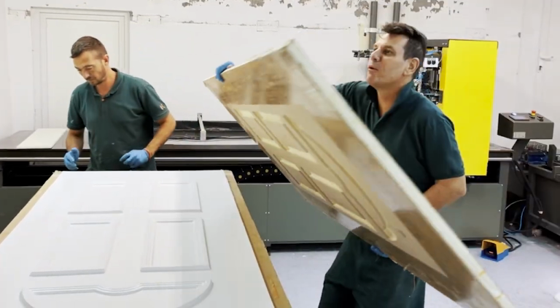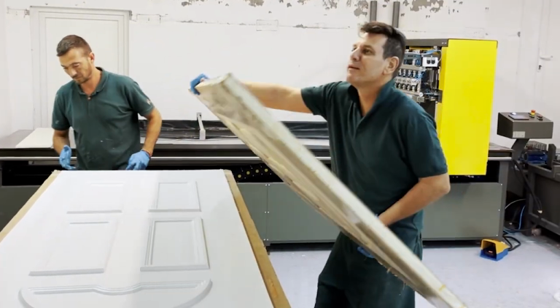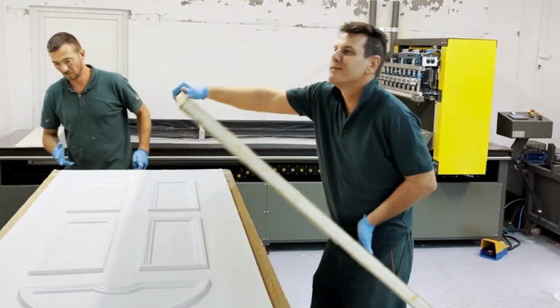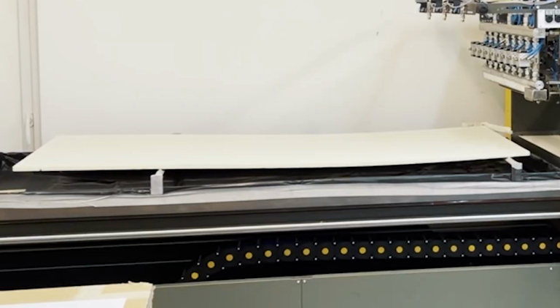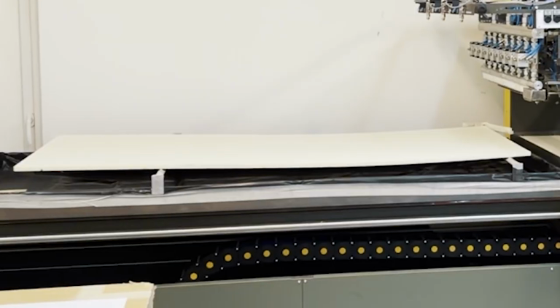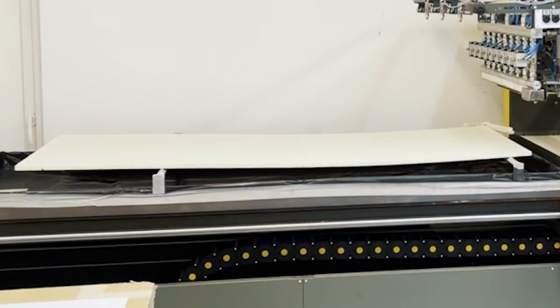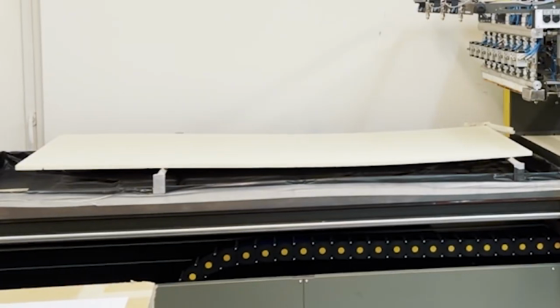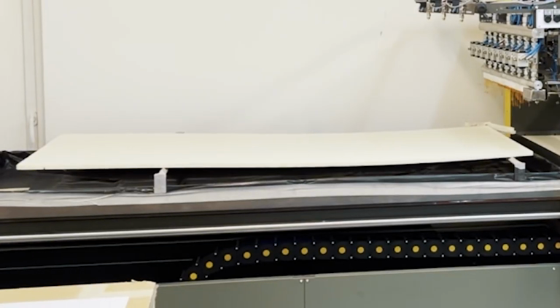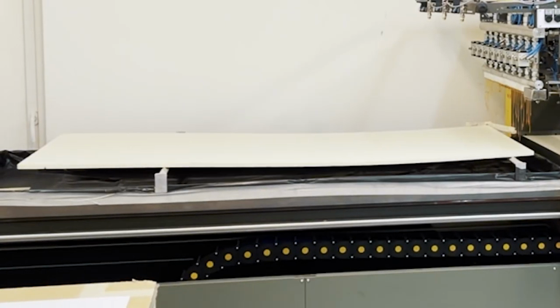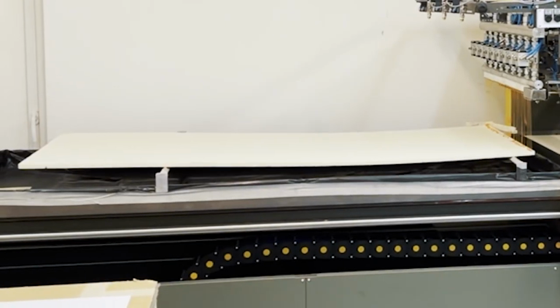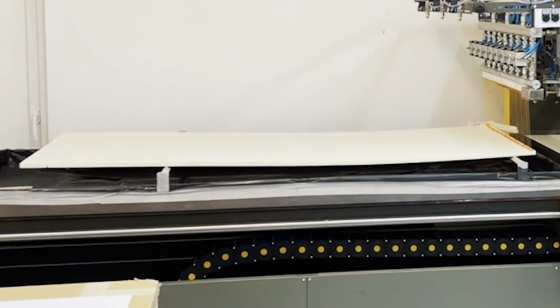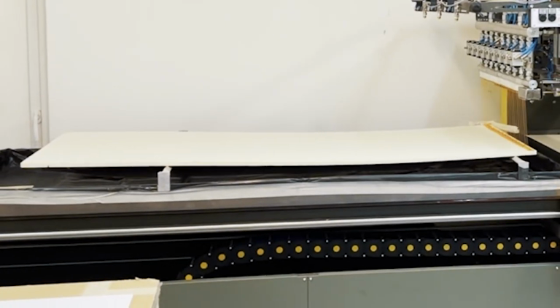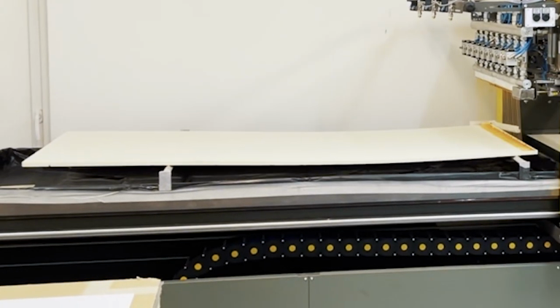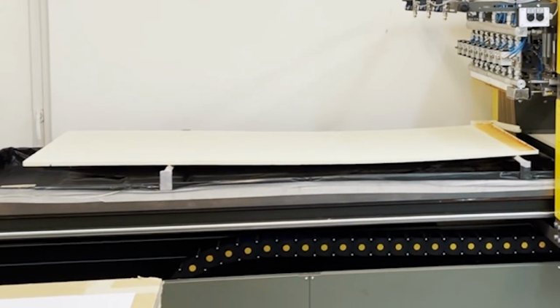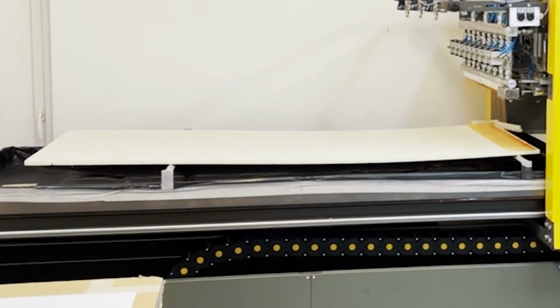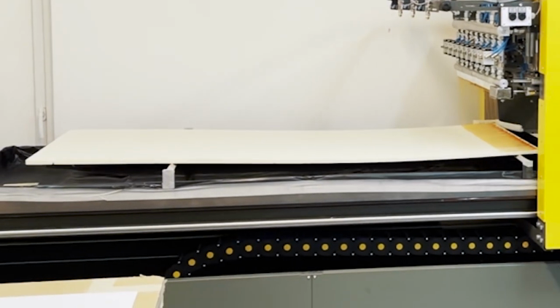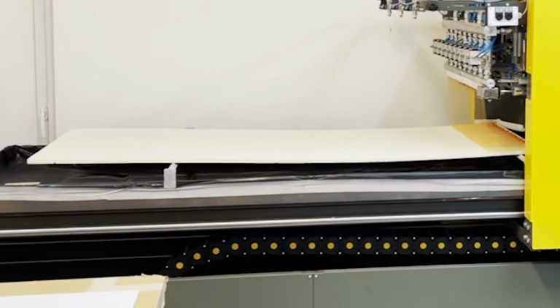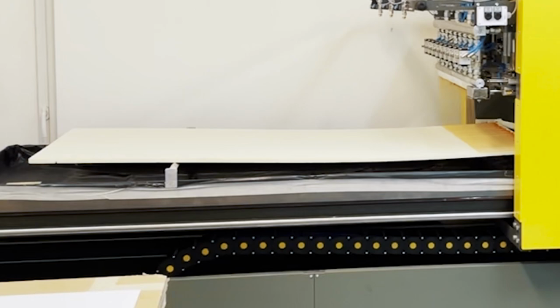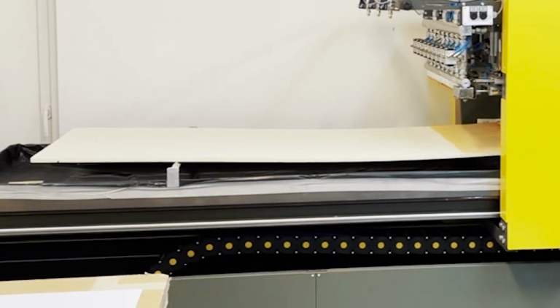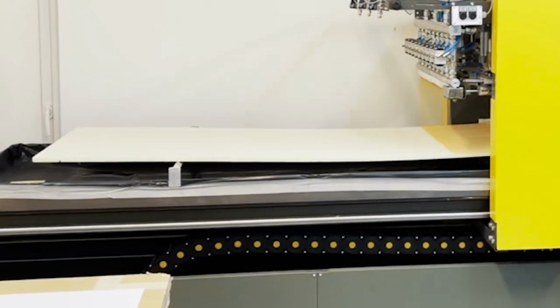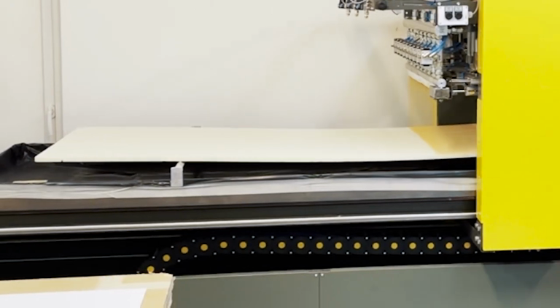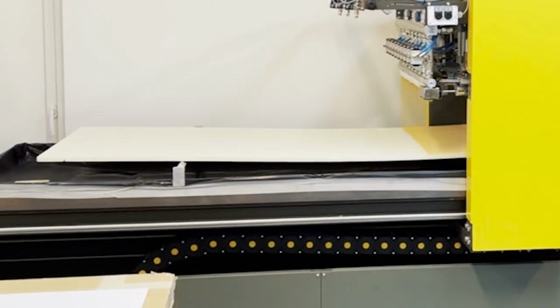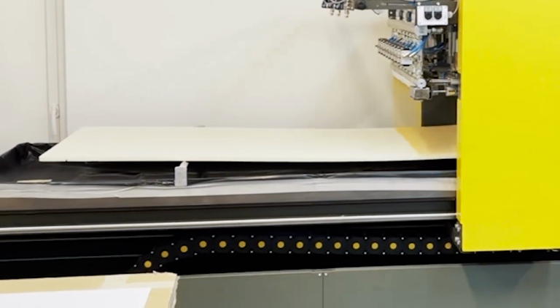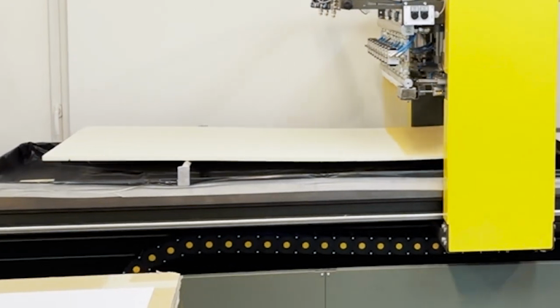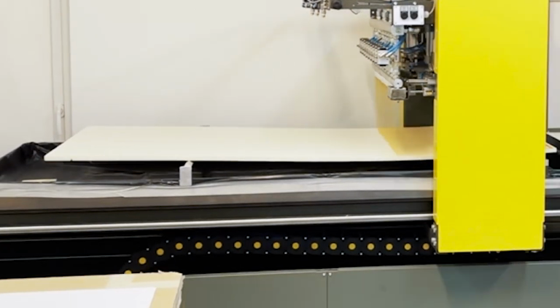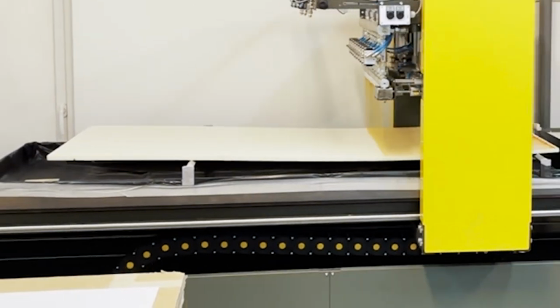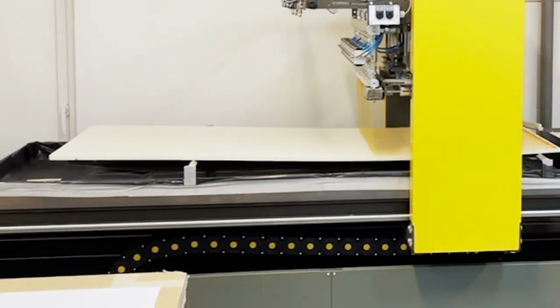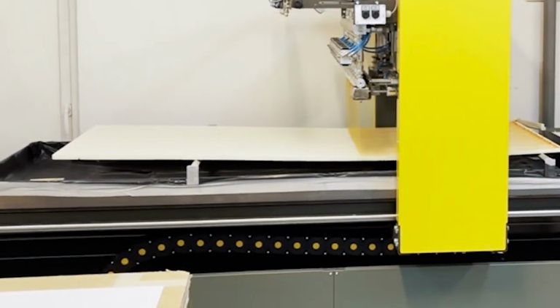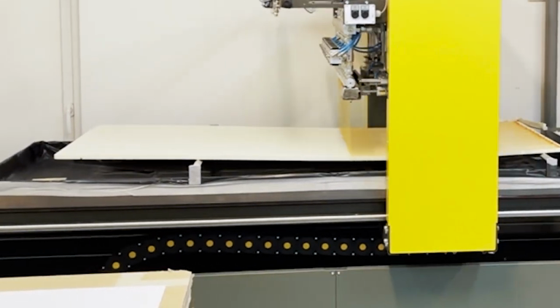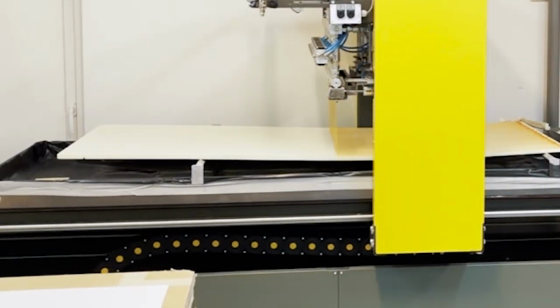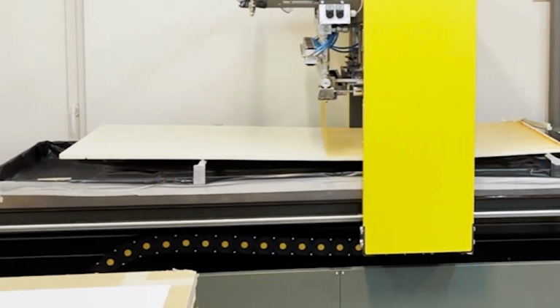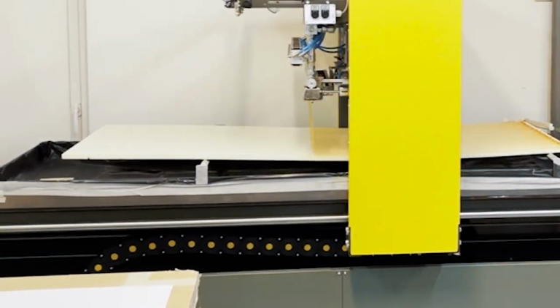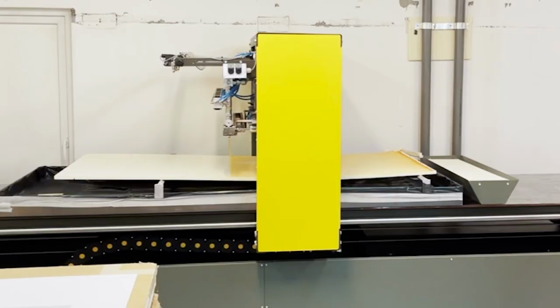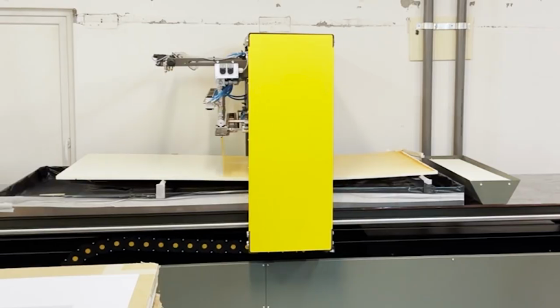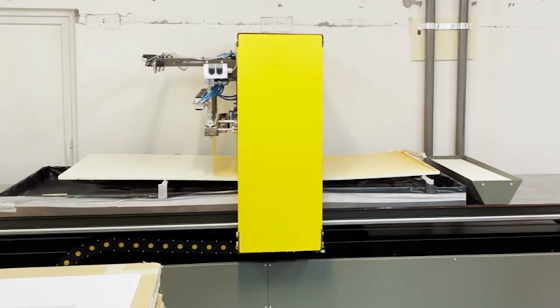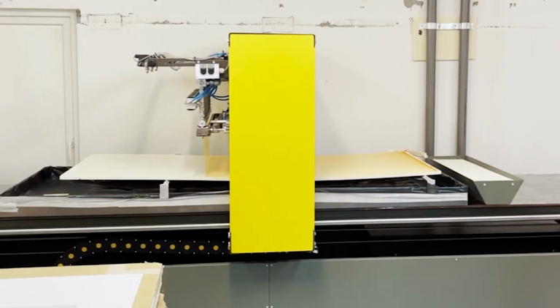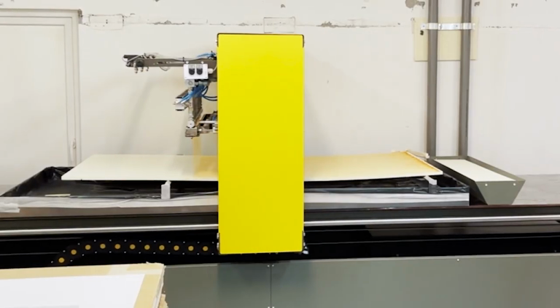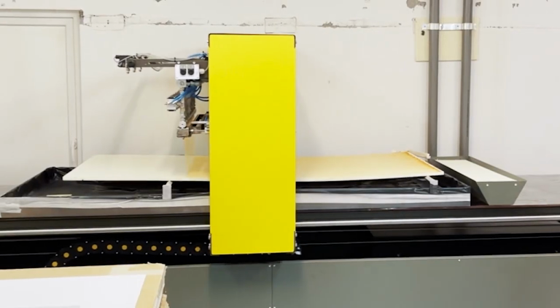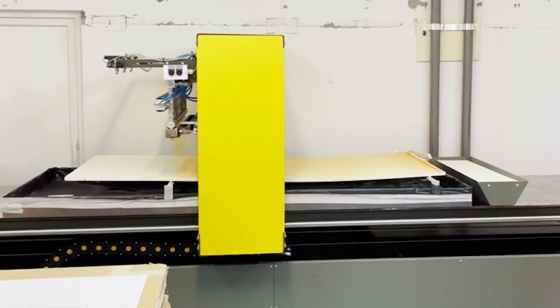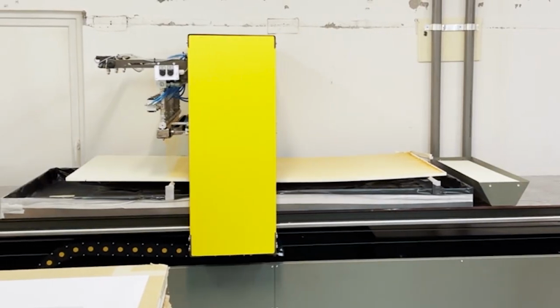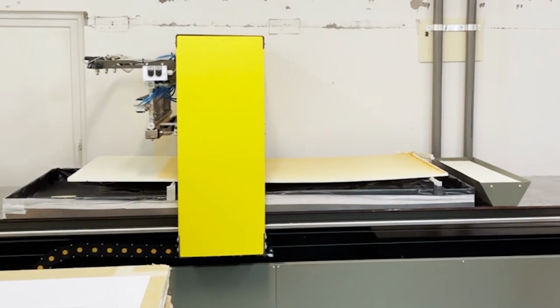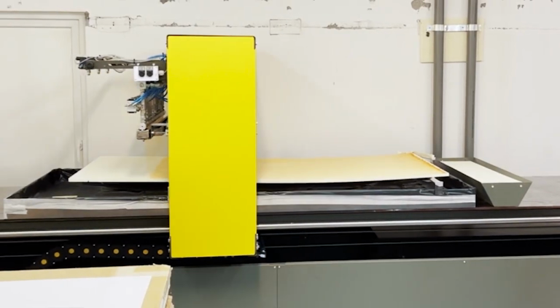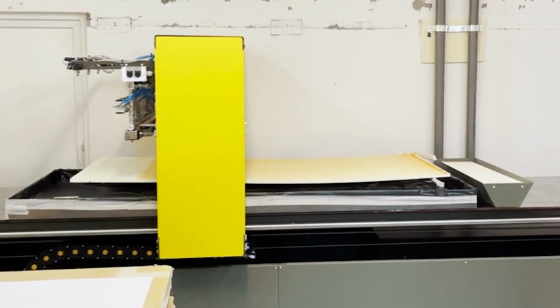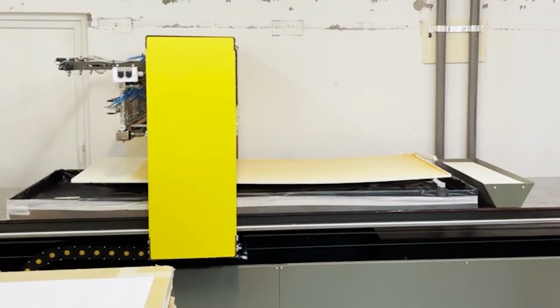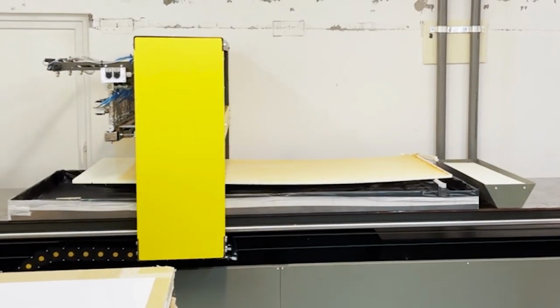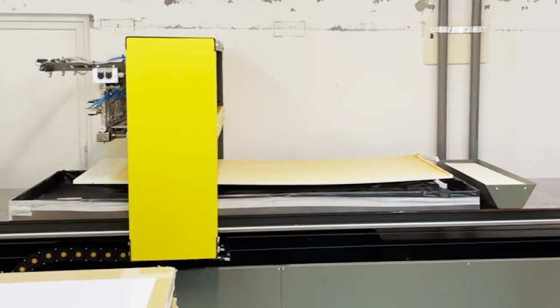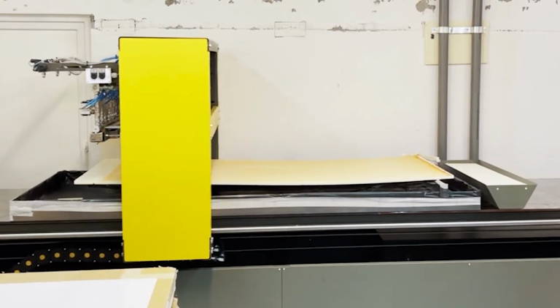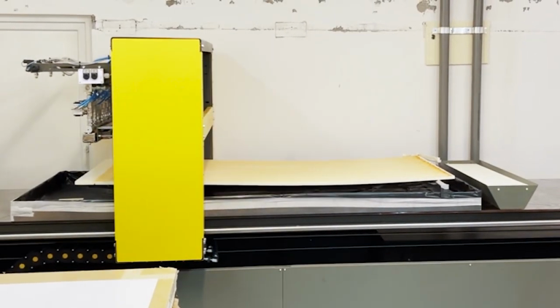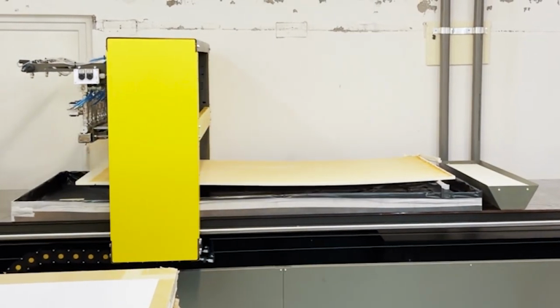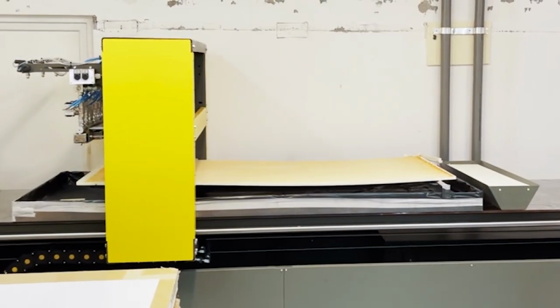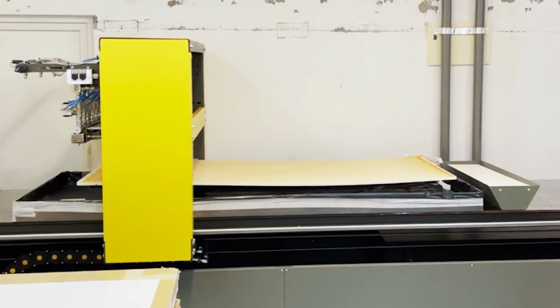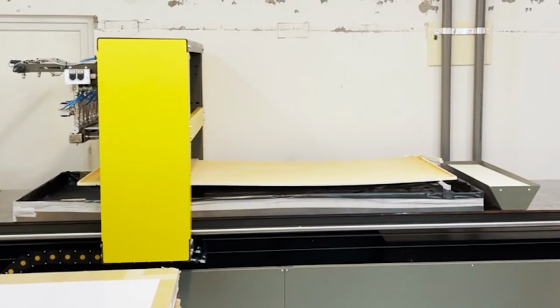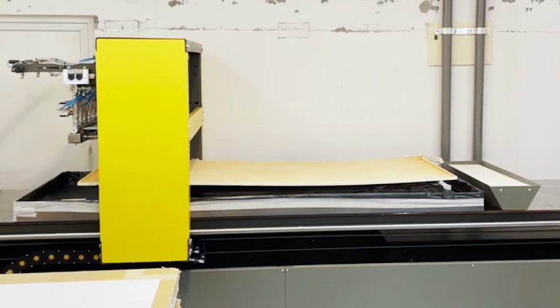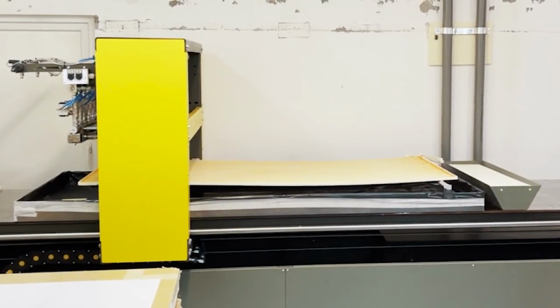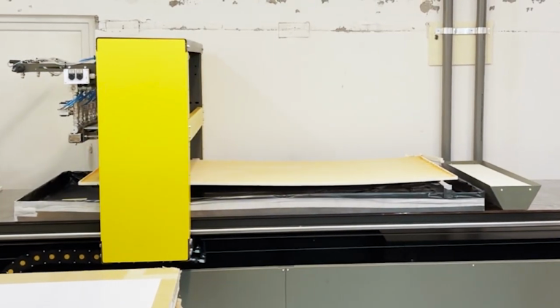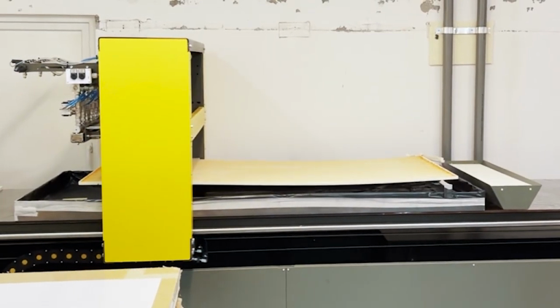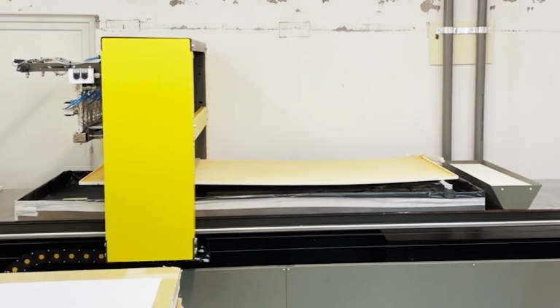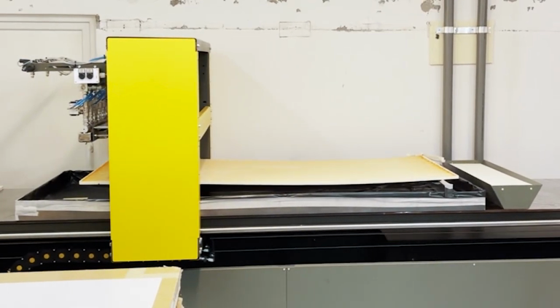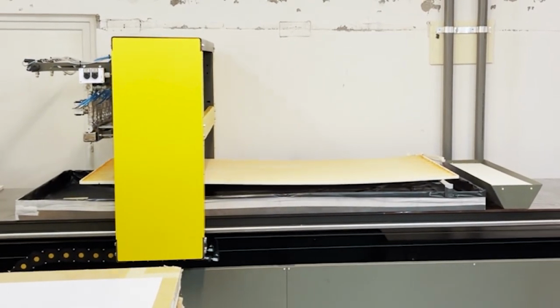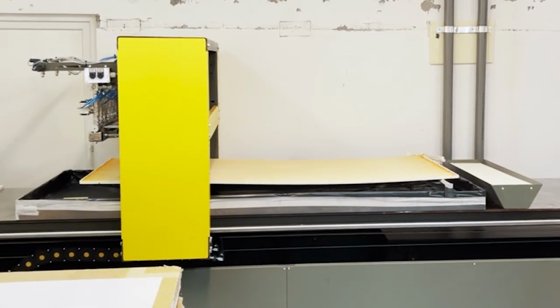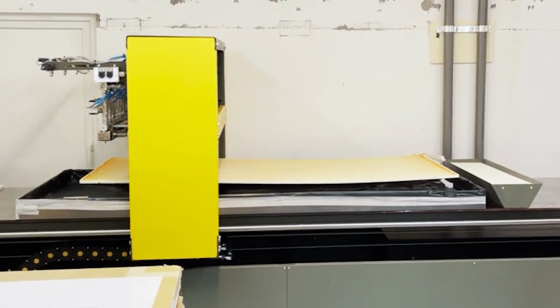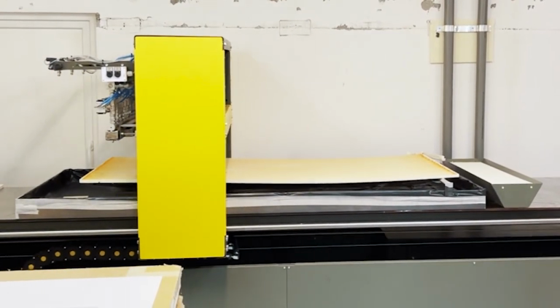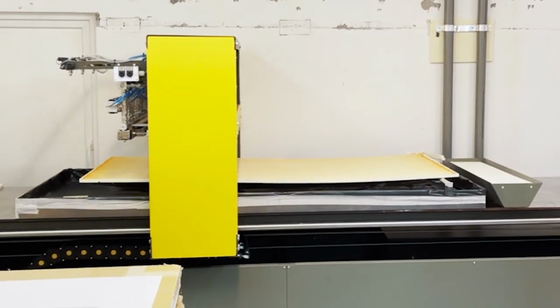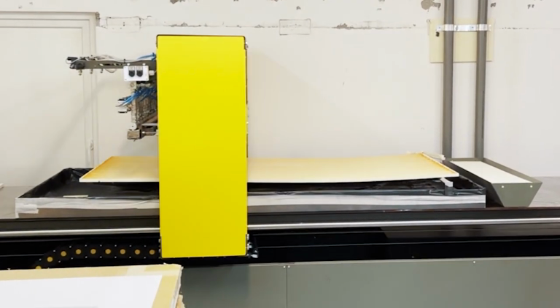The glue-applying machine can be equipped with a special stand where you can put an EPS board to apply the glue on the opposite side.